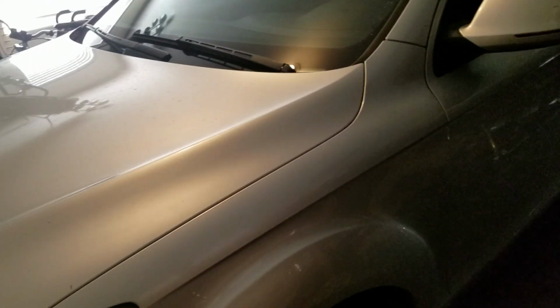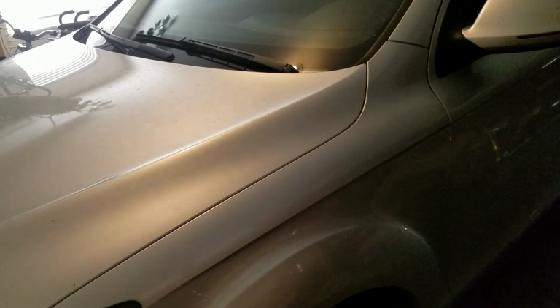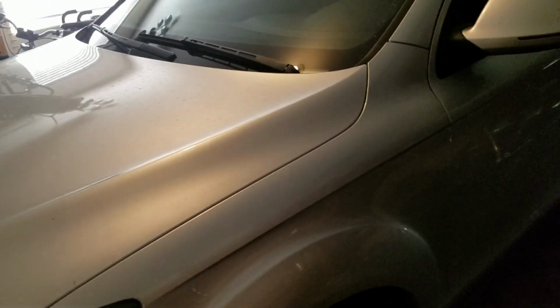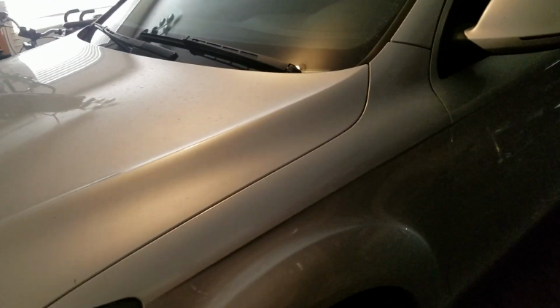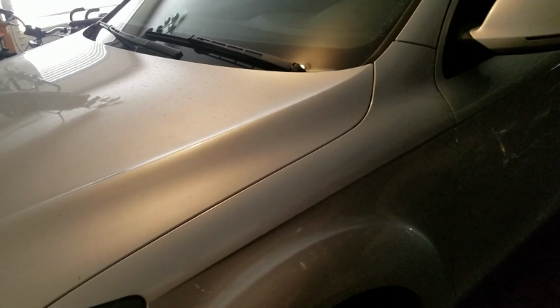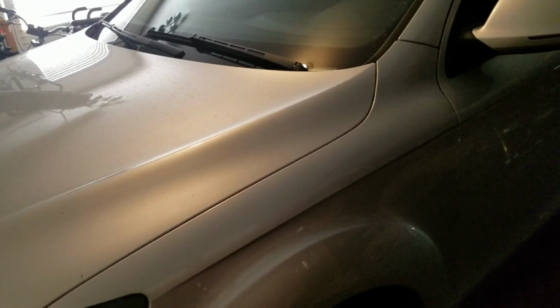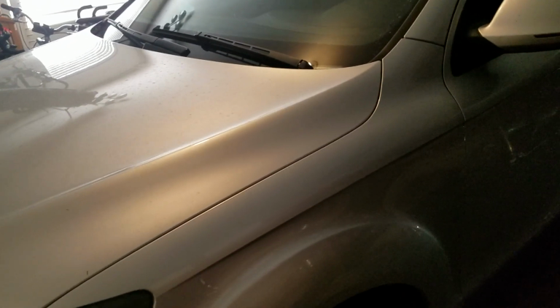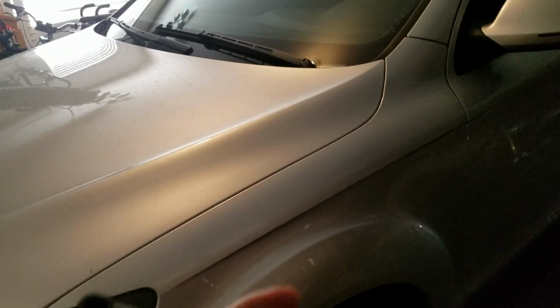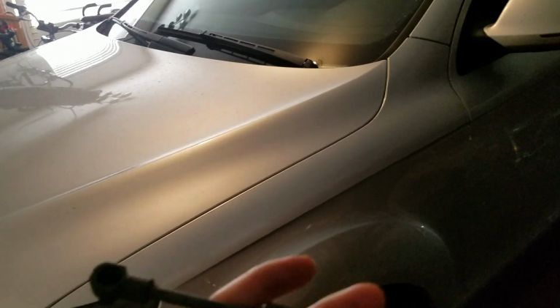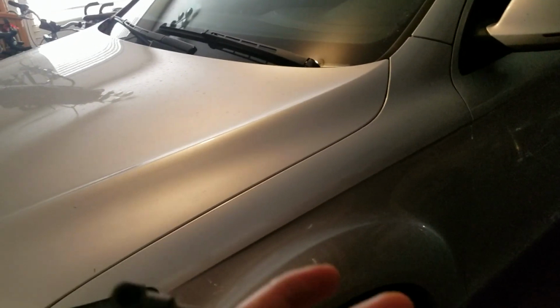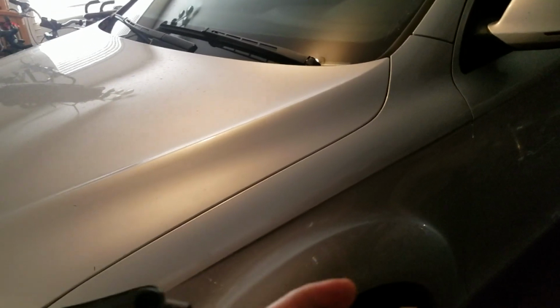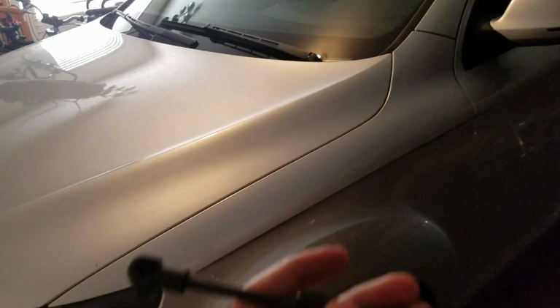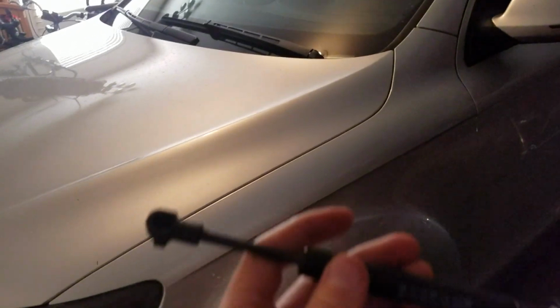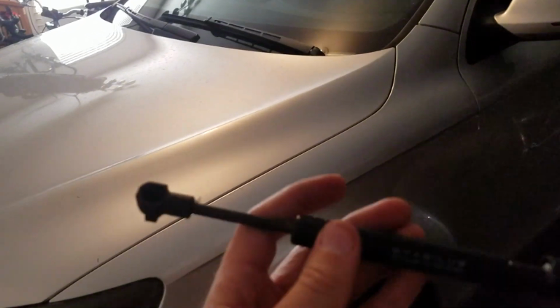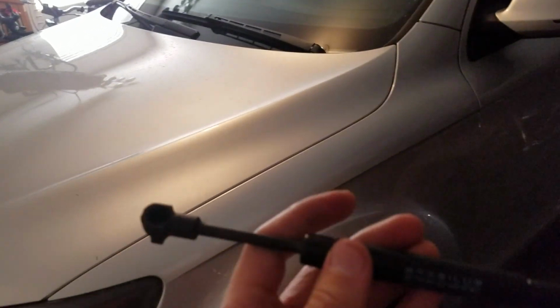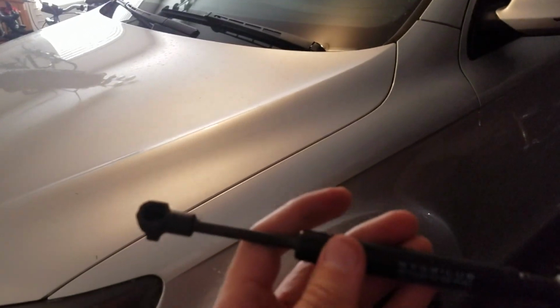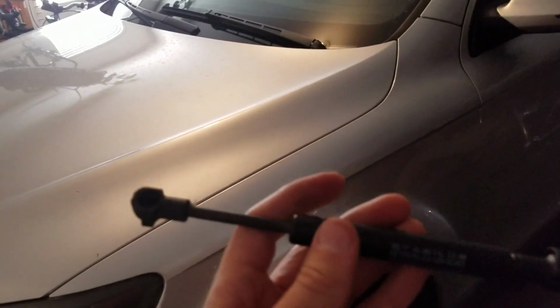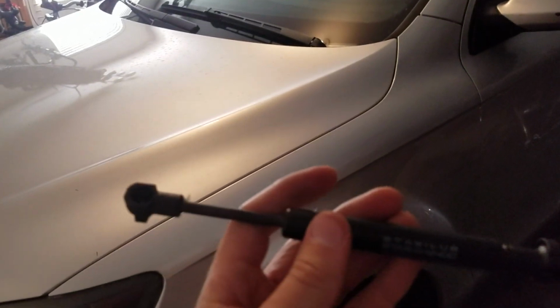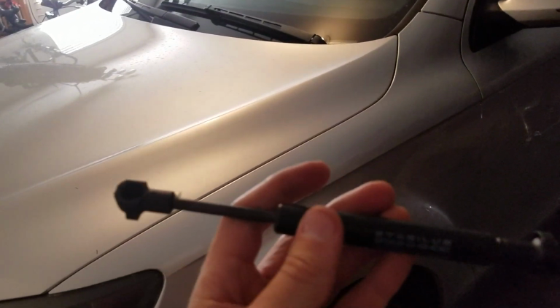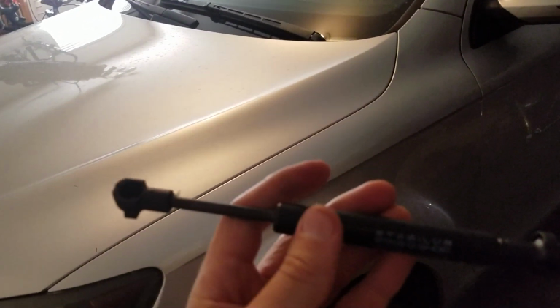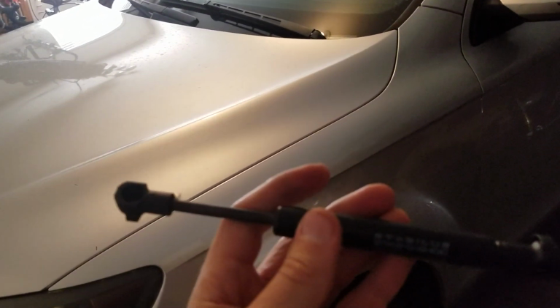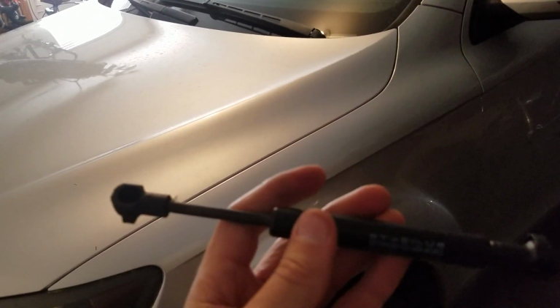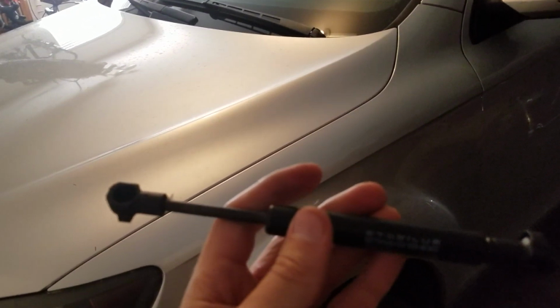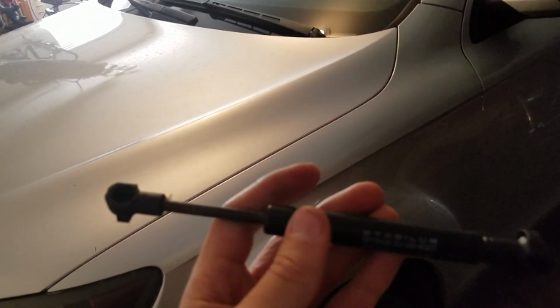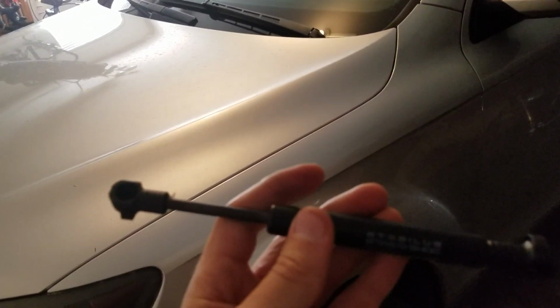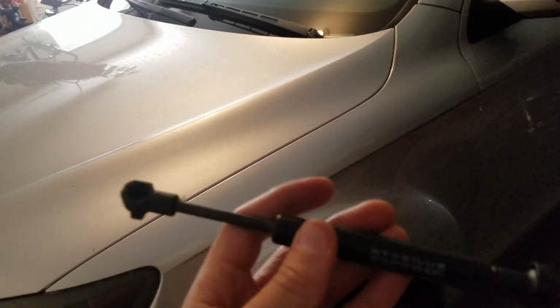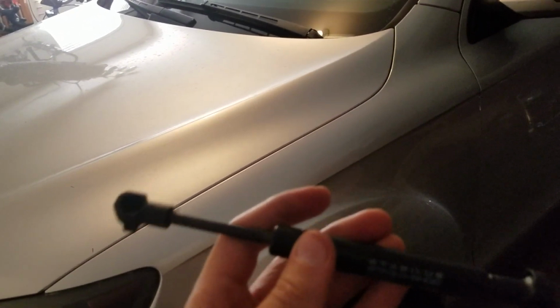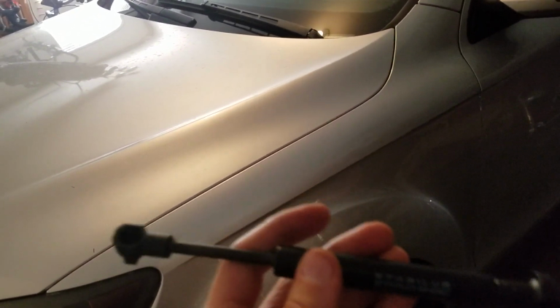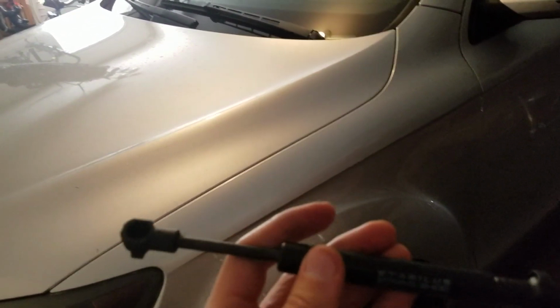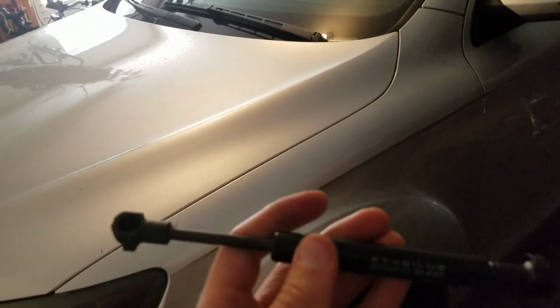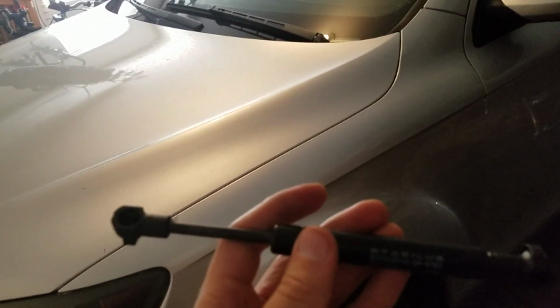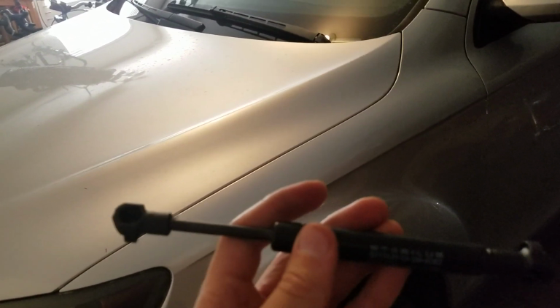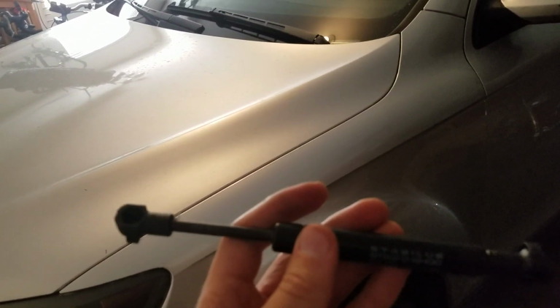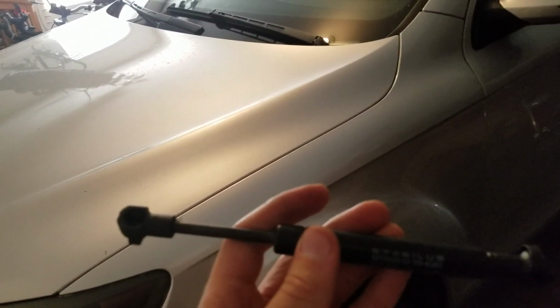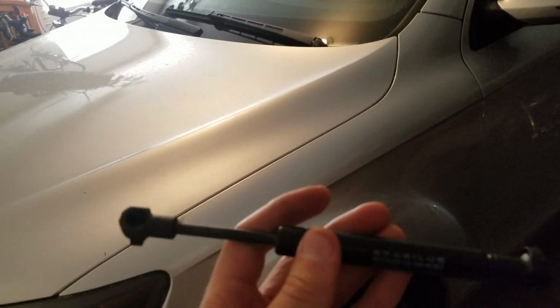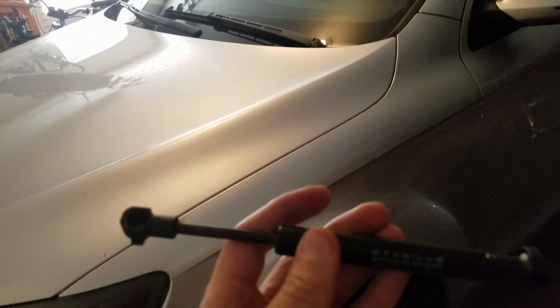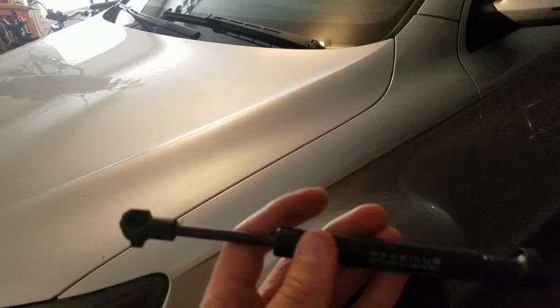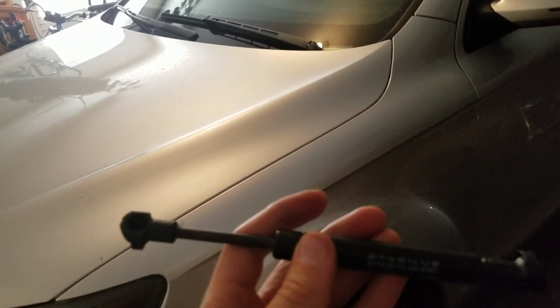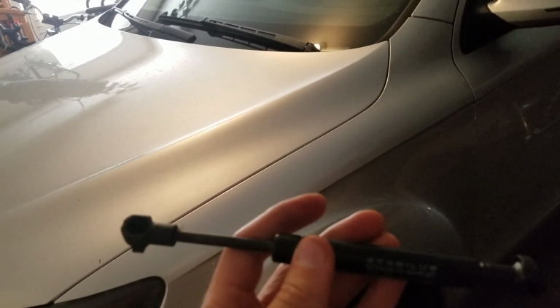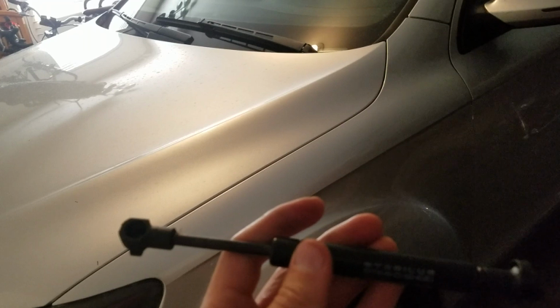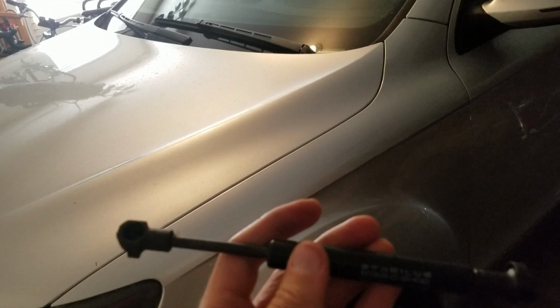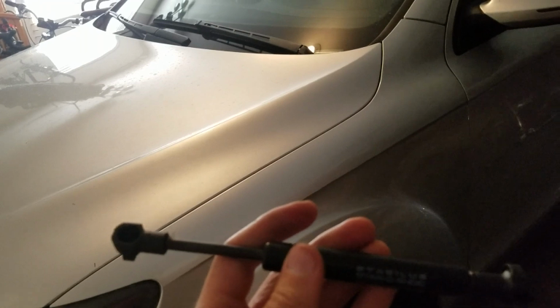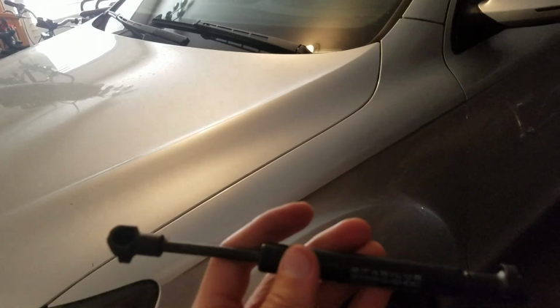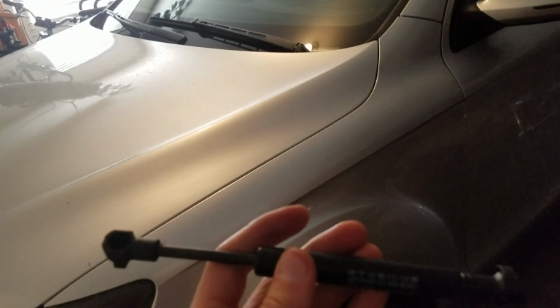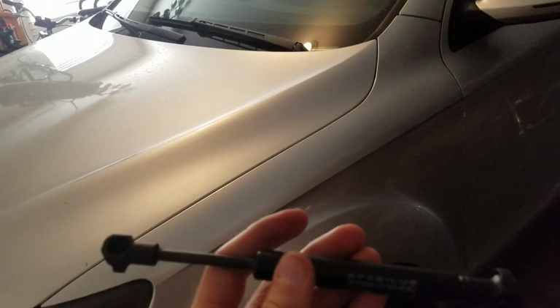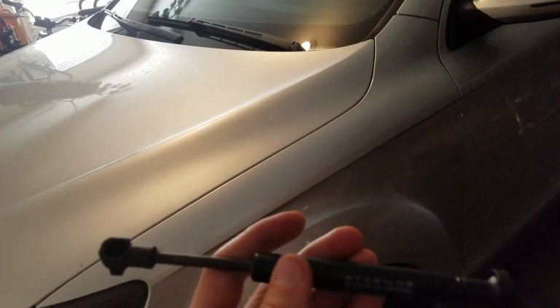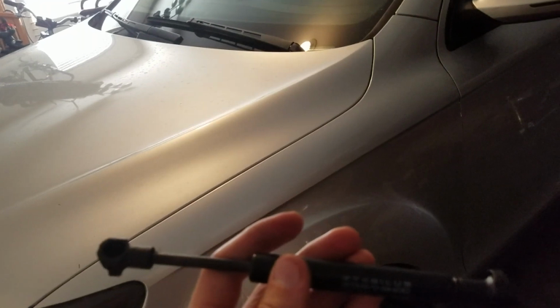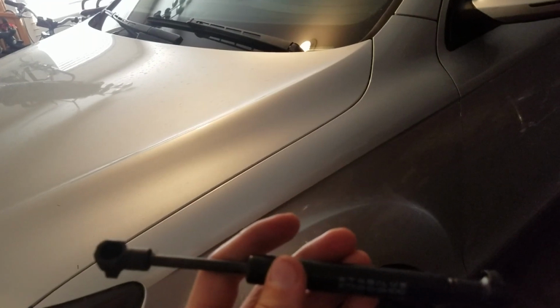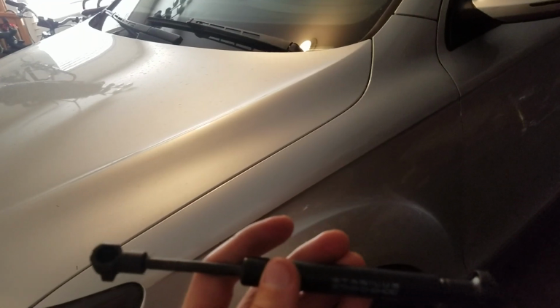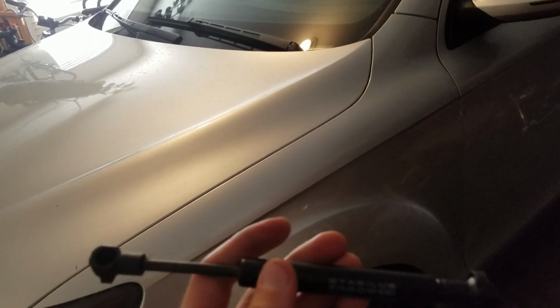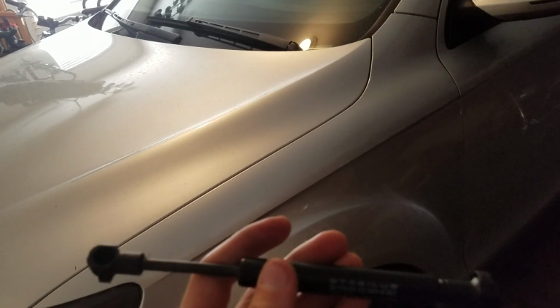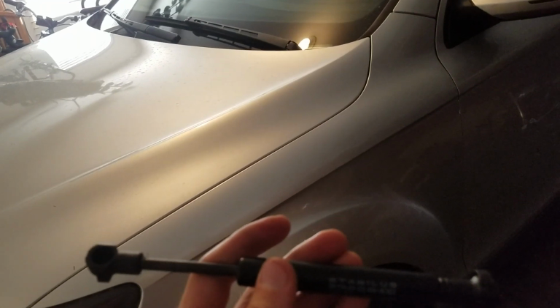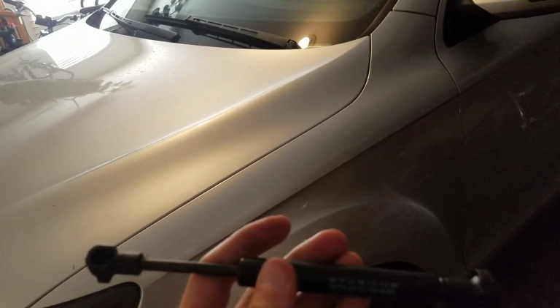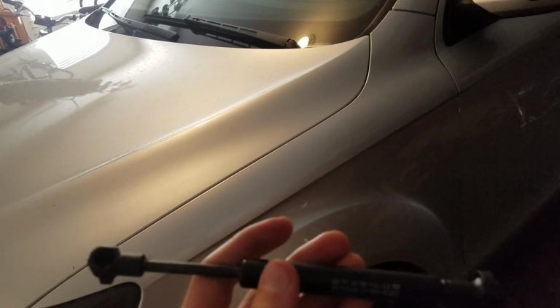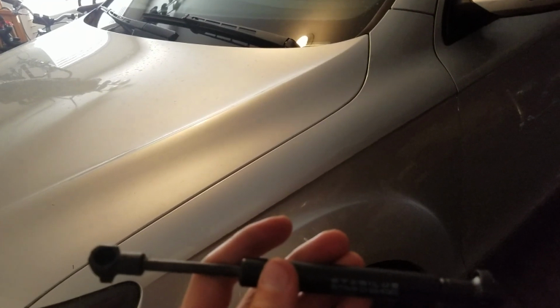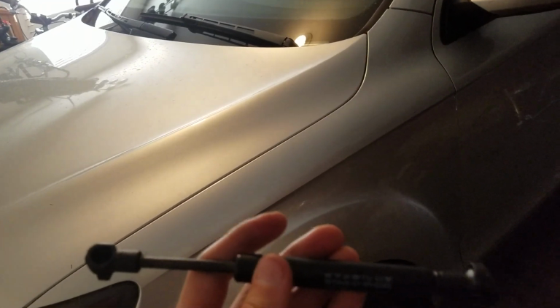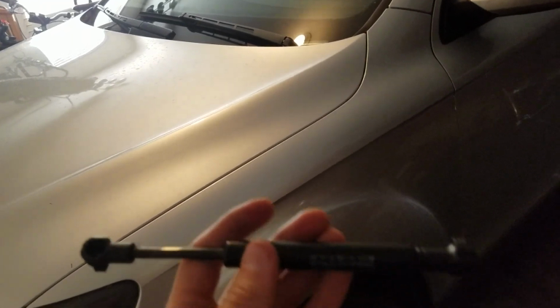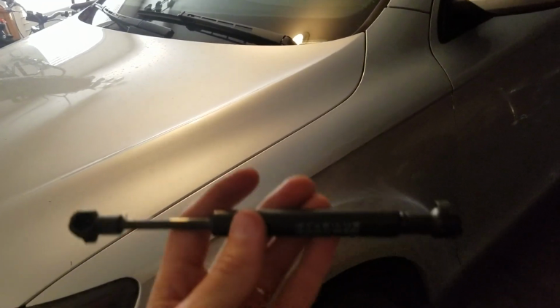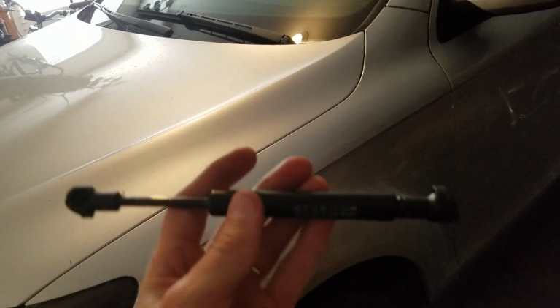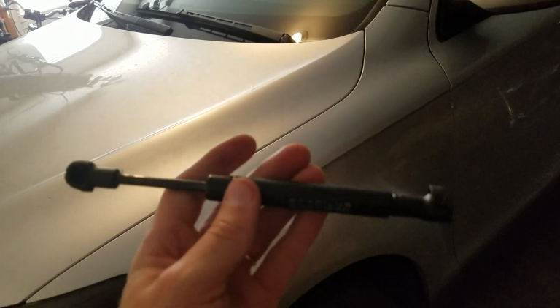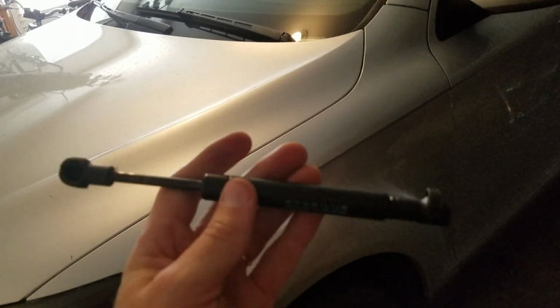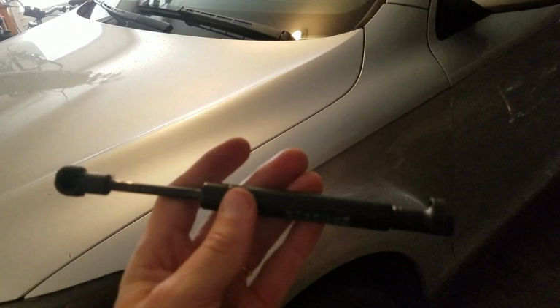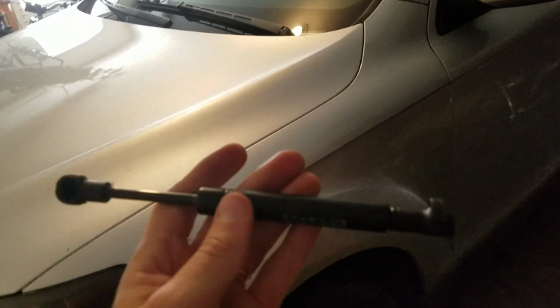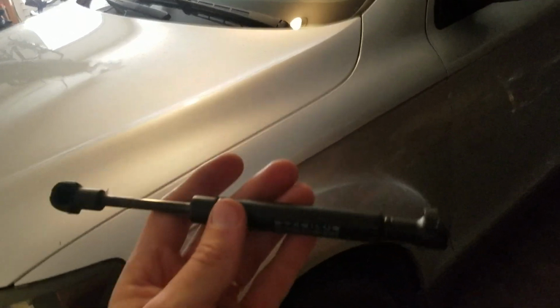Is your parking brake light stuck on and it won't come off? Is your parking brake pedal stuck down and it won't come up and you have to manually pull it up?